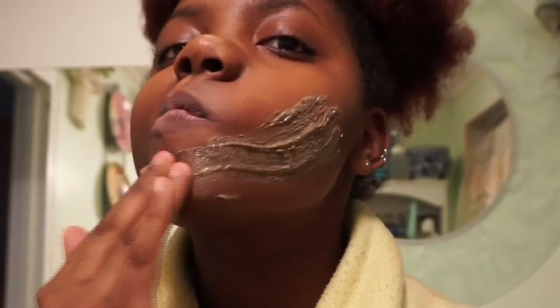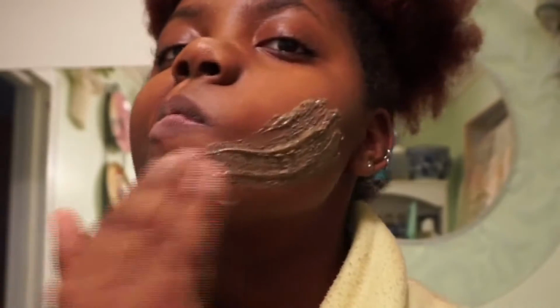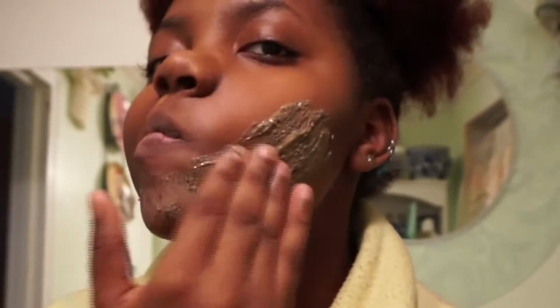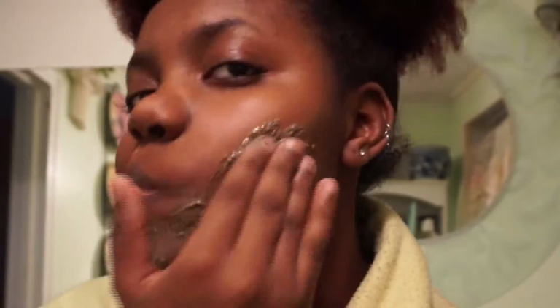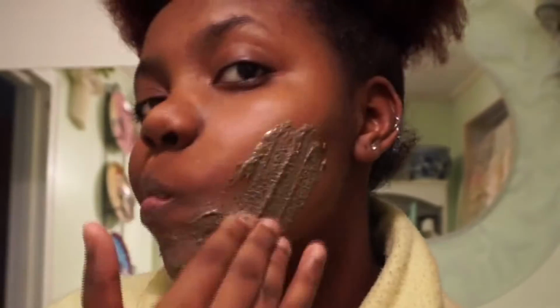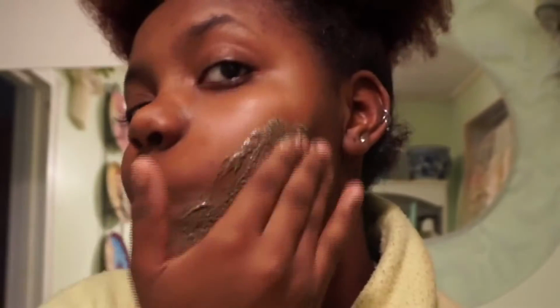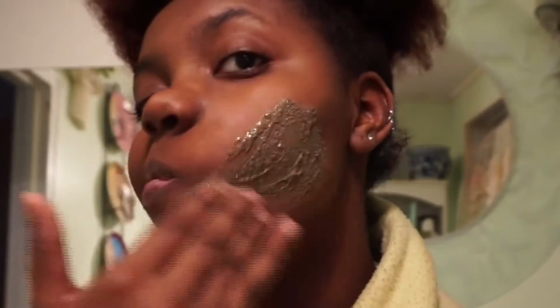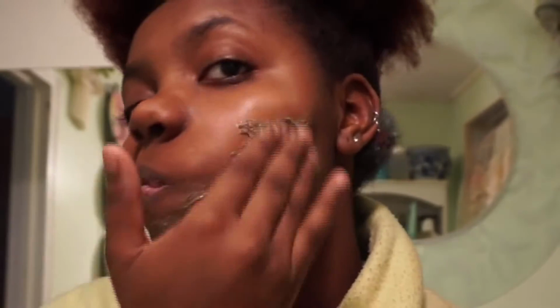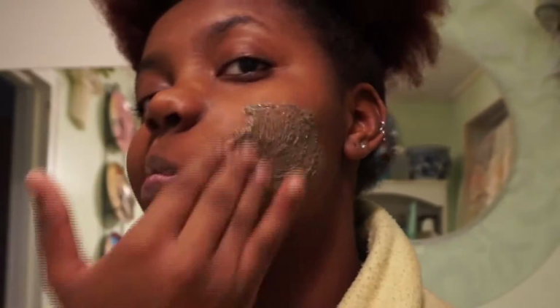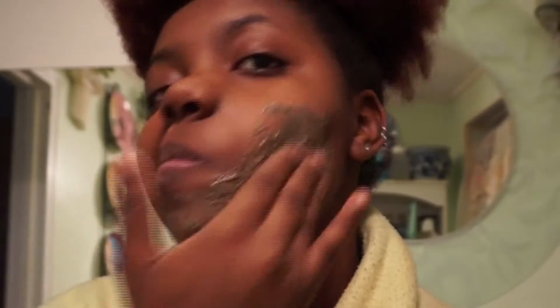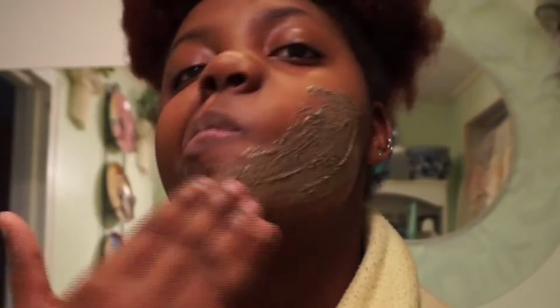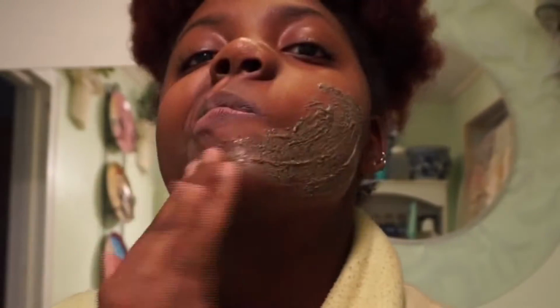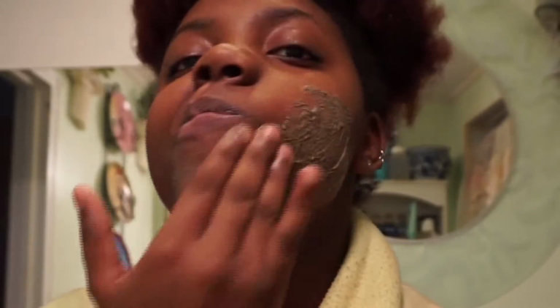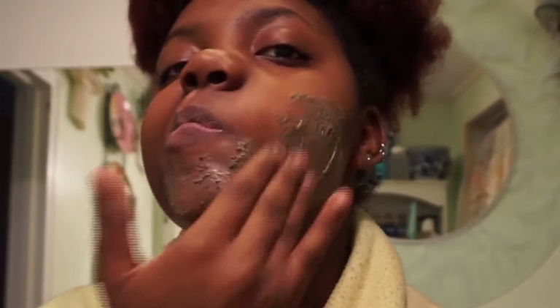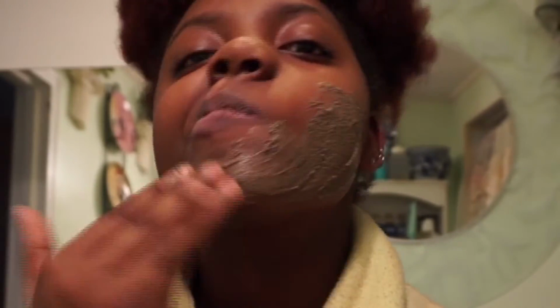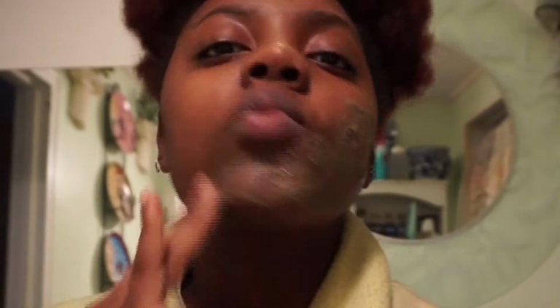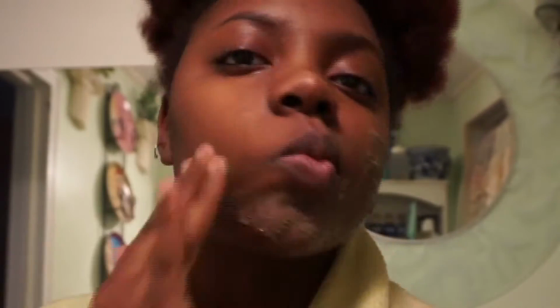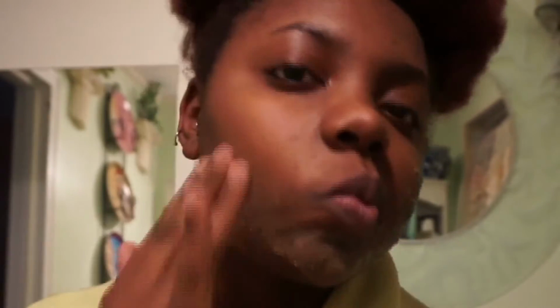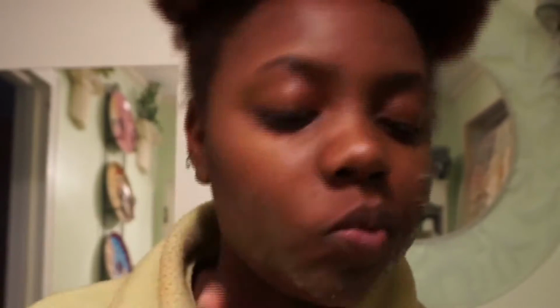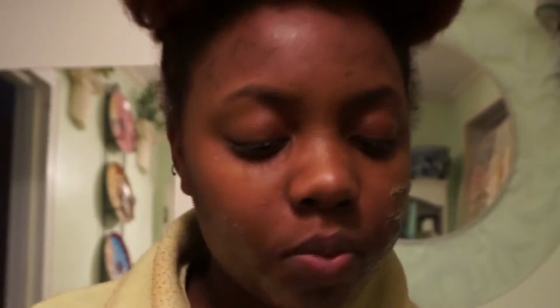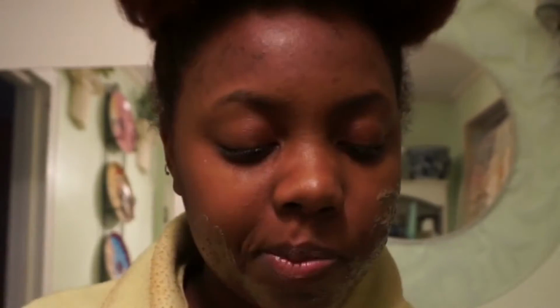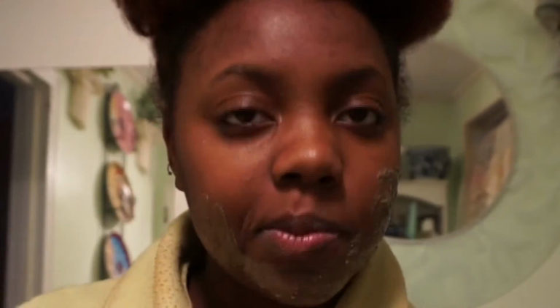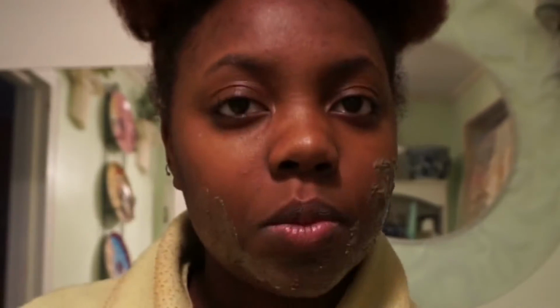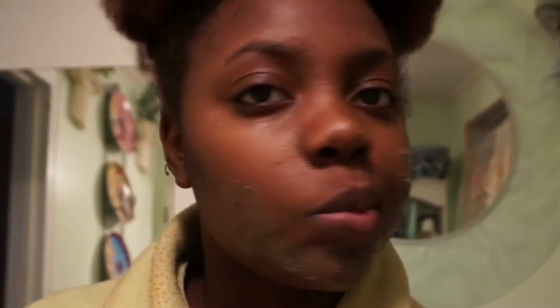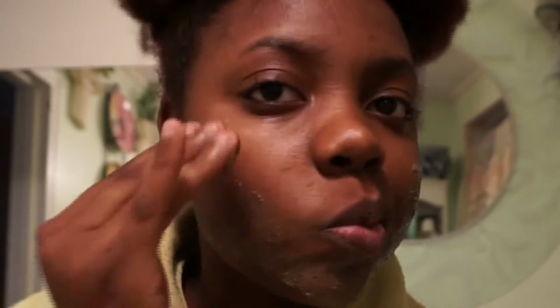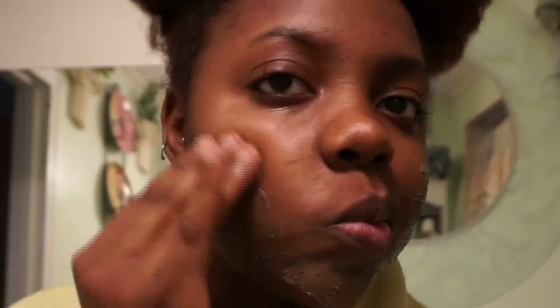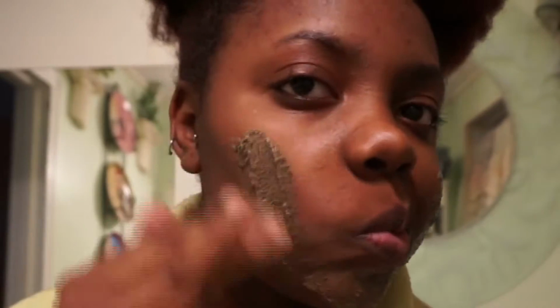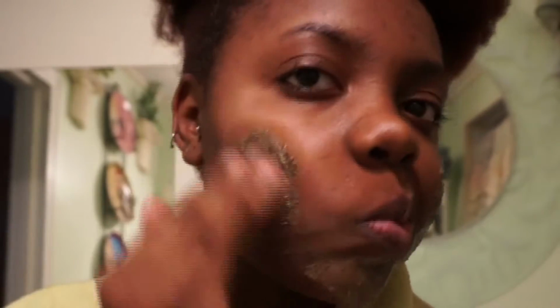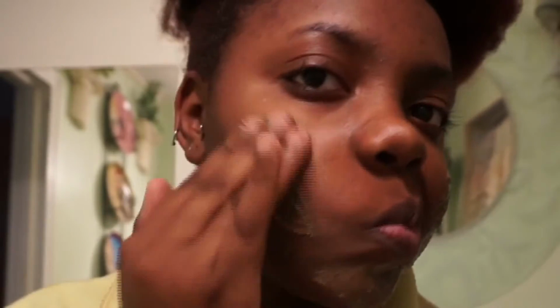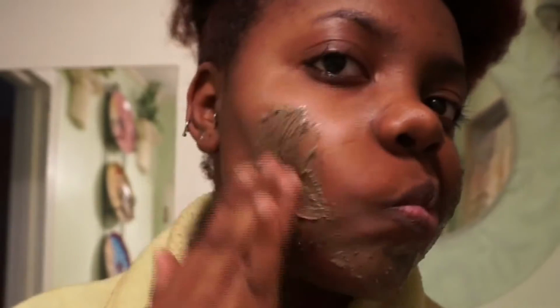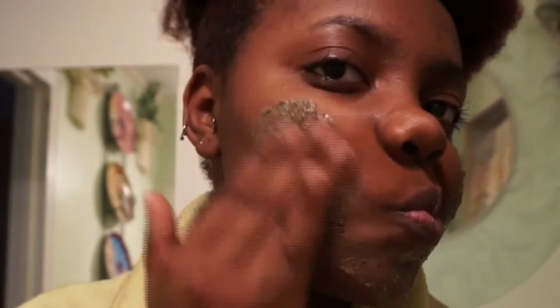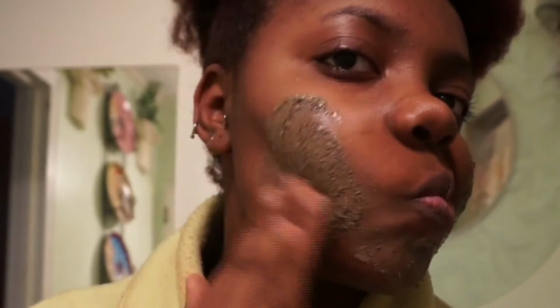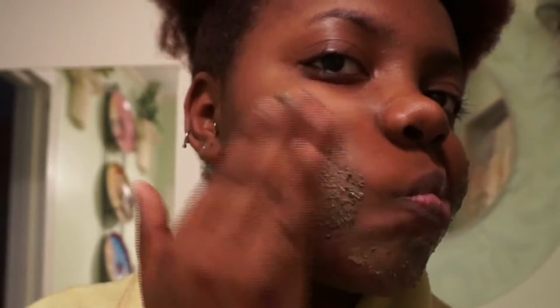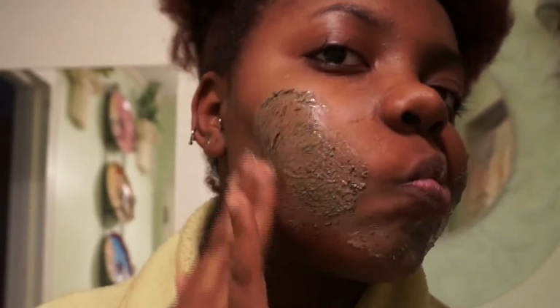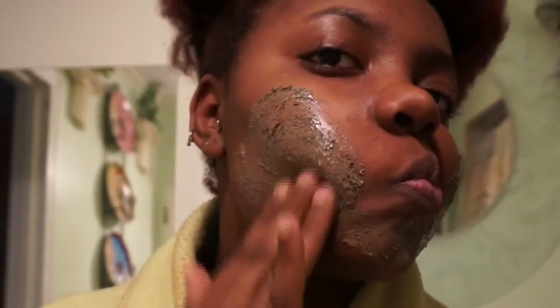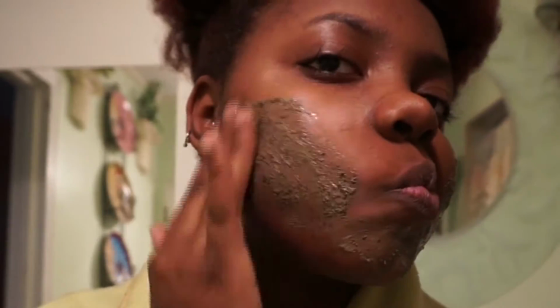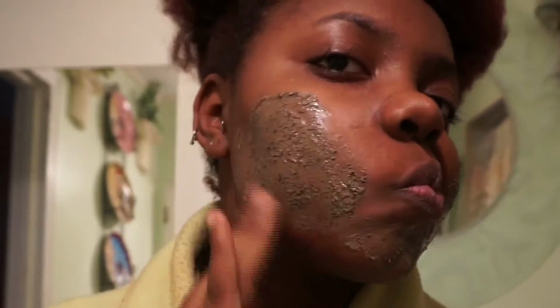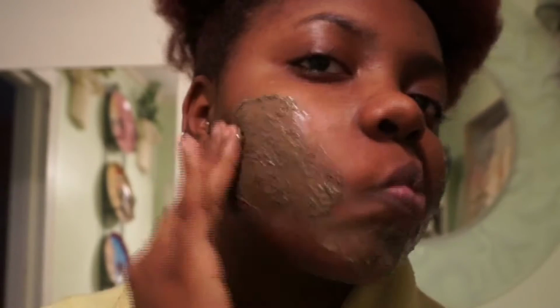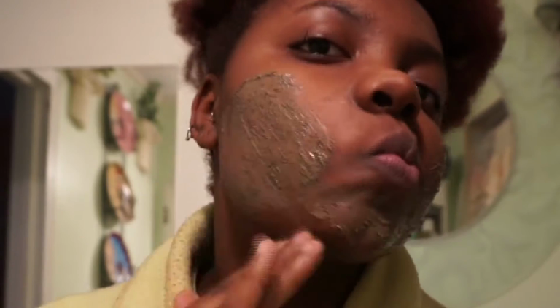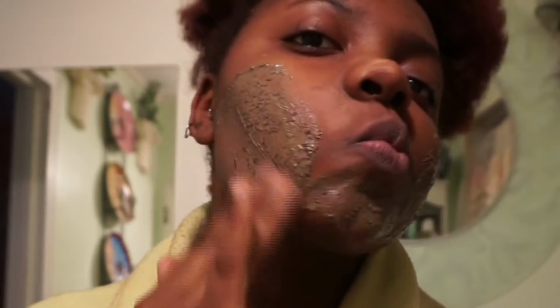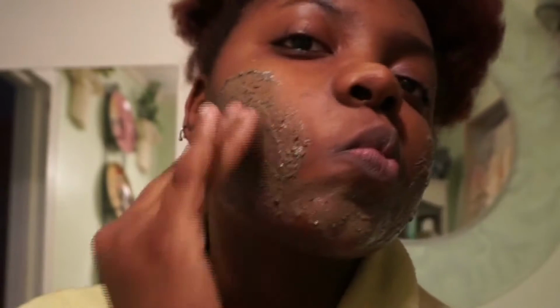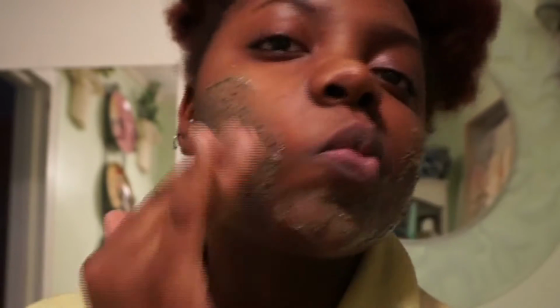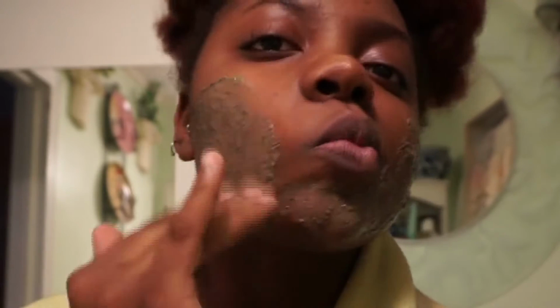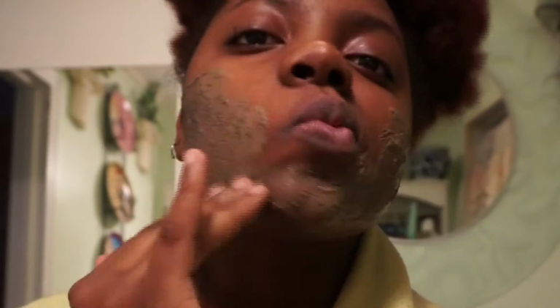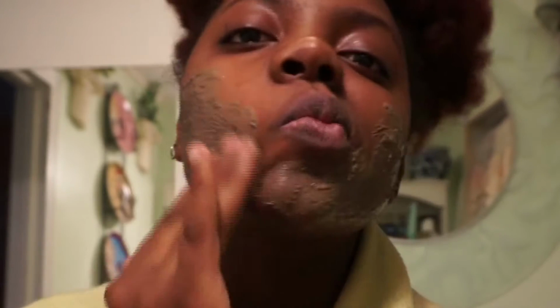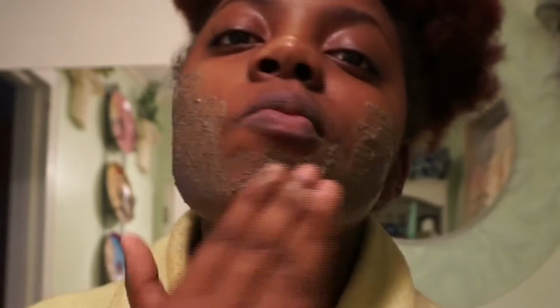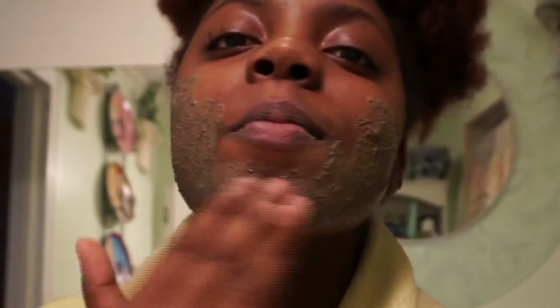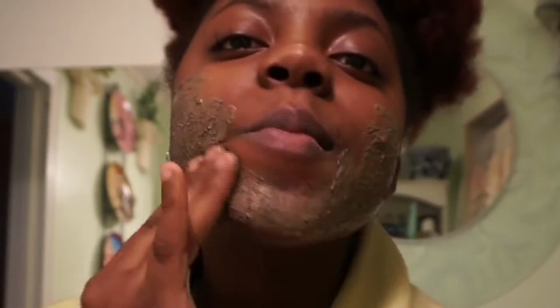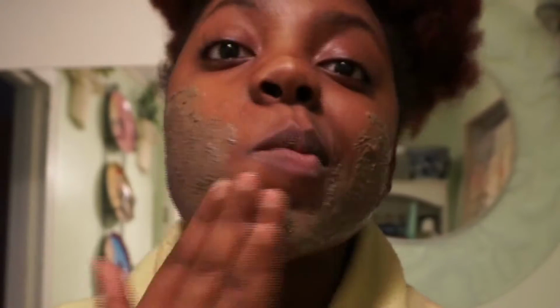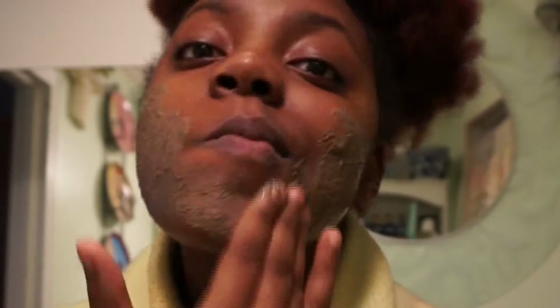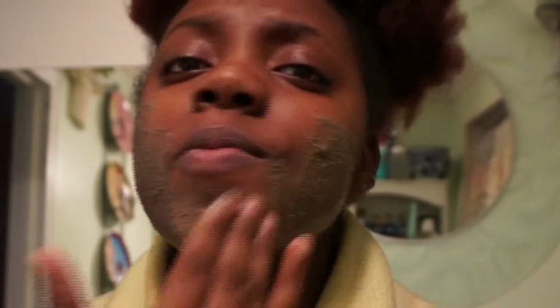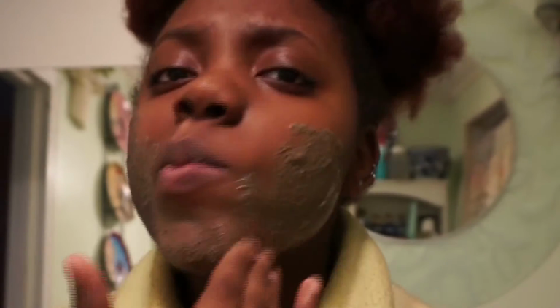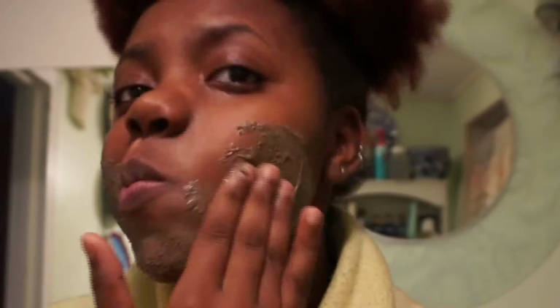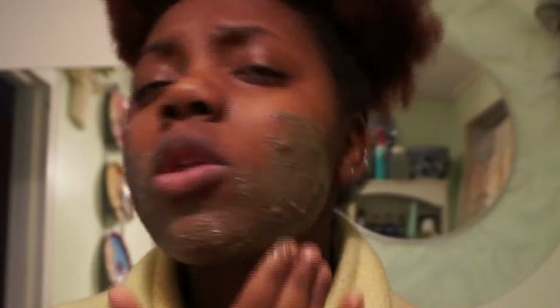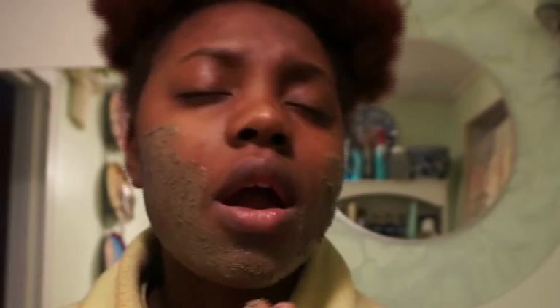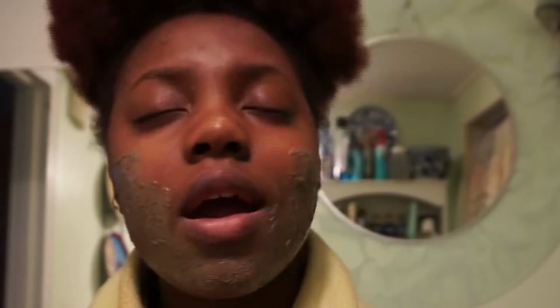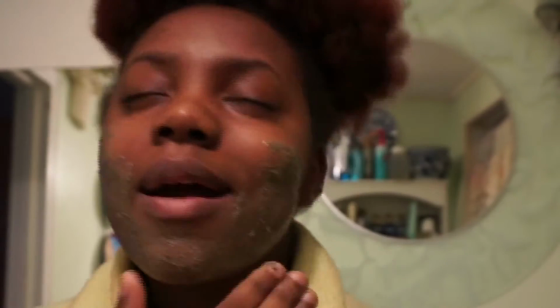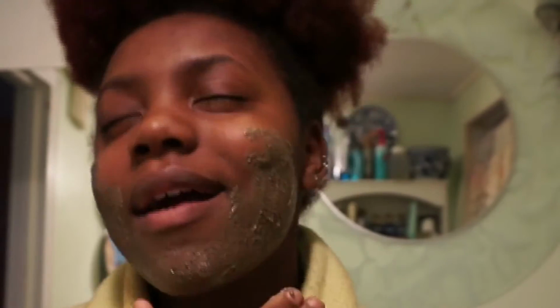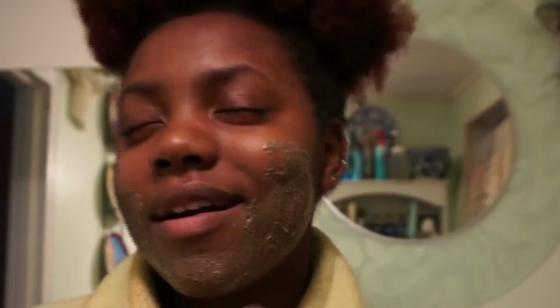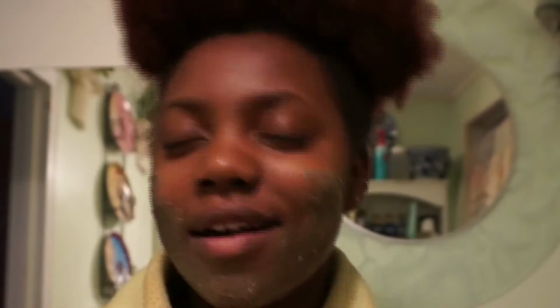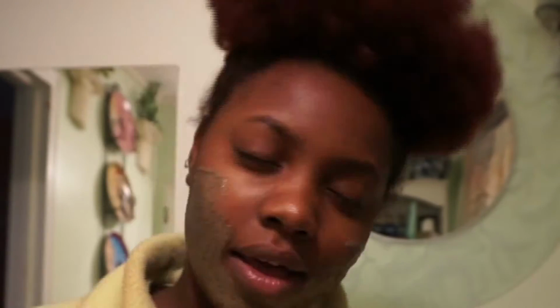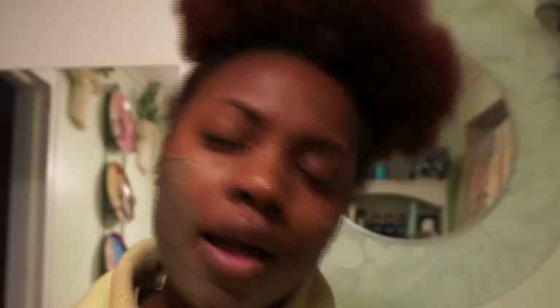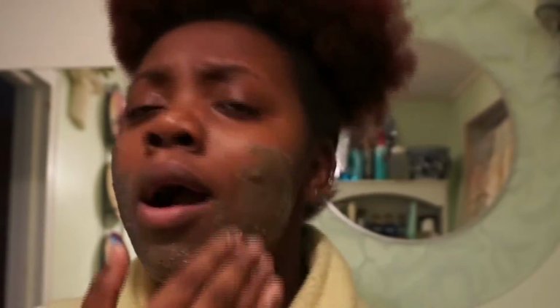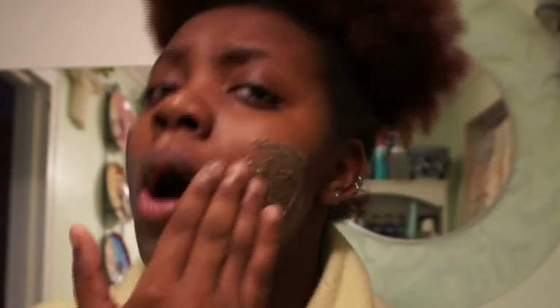First you want to apply it all over your face and really rub that in there. This has ground coffee beans in it so you really feel the exfoliation.